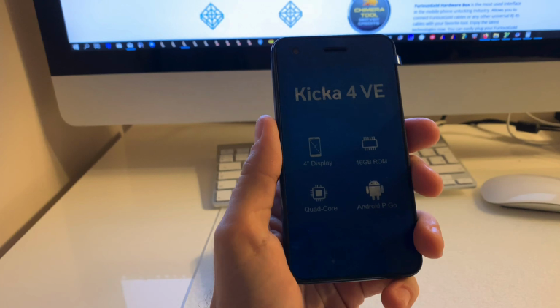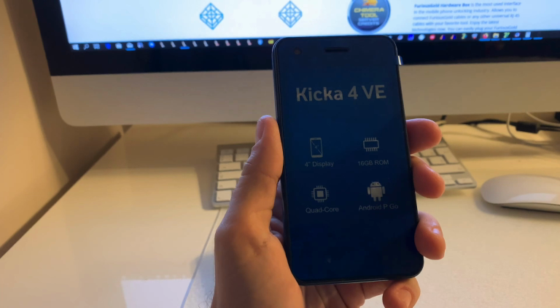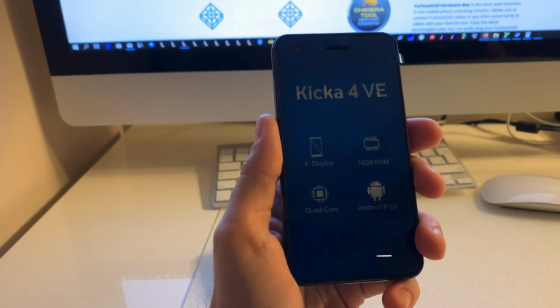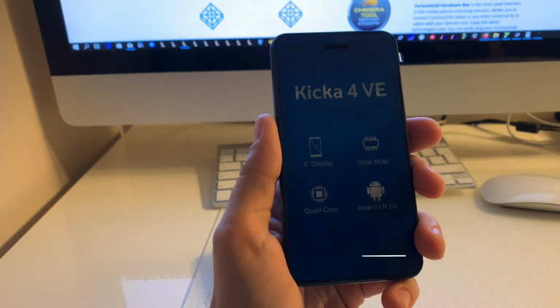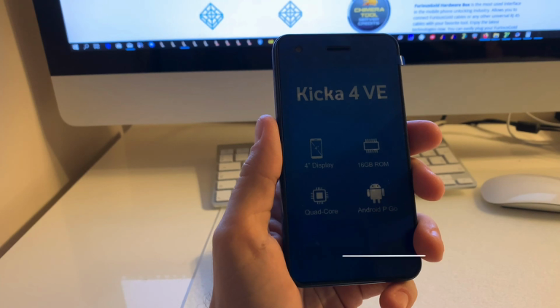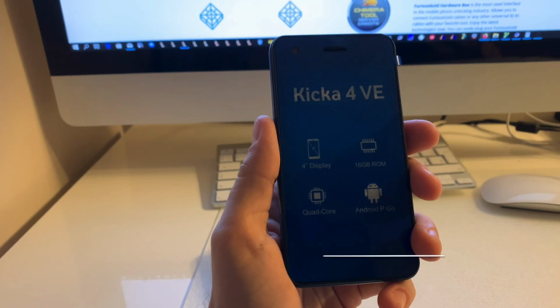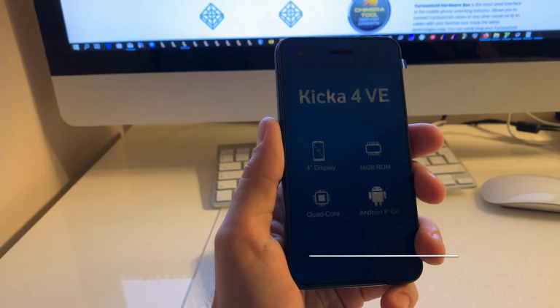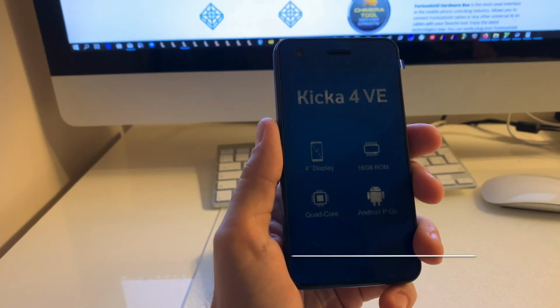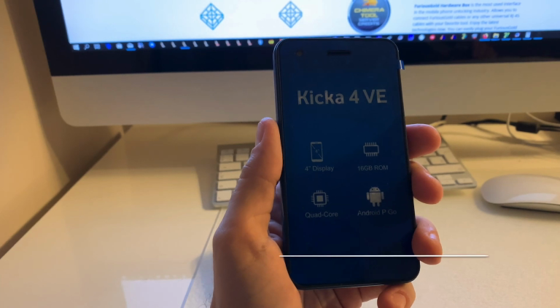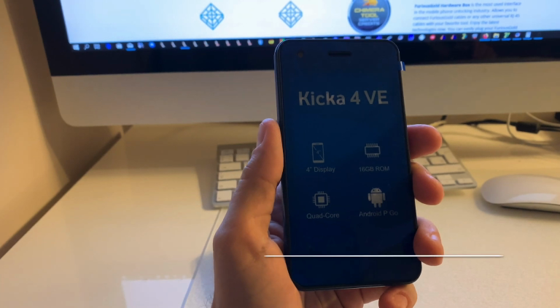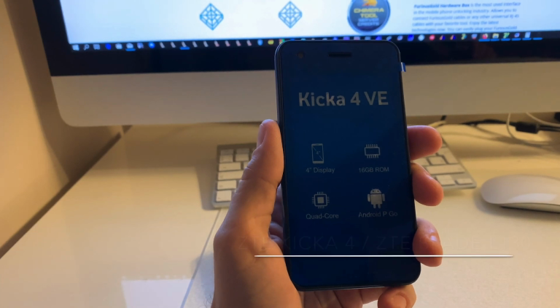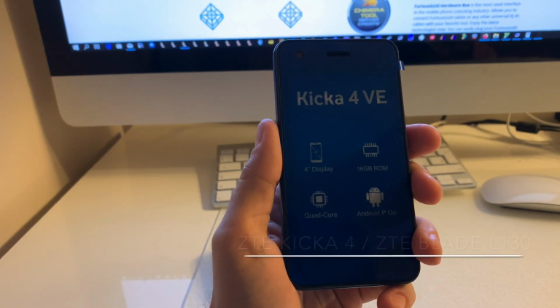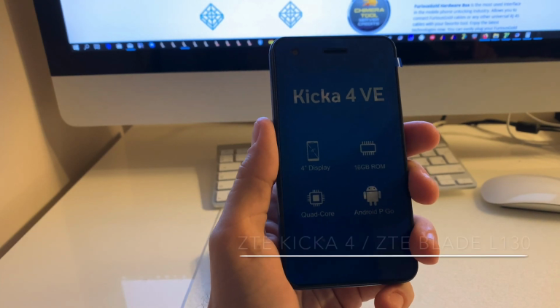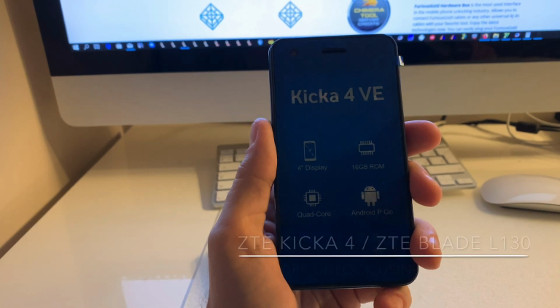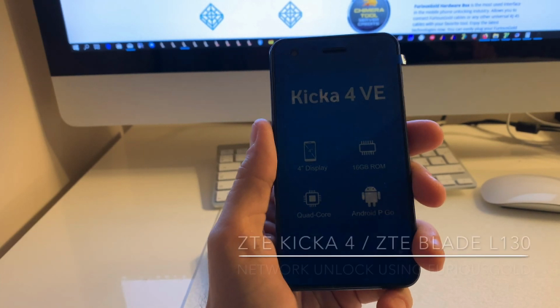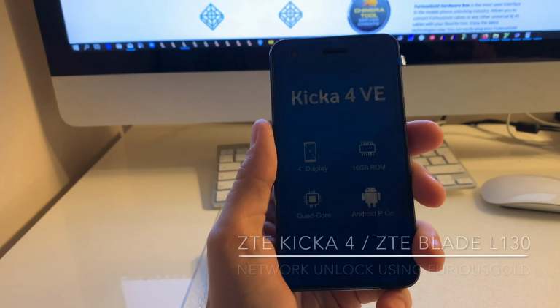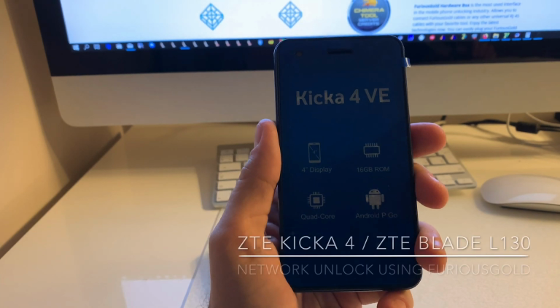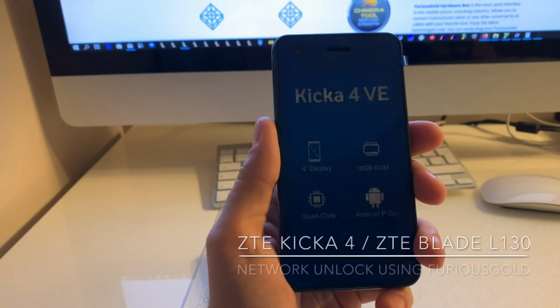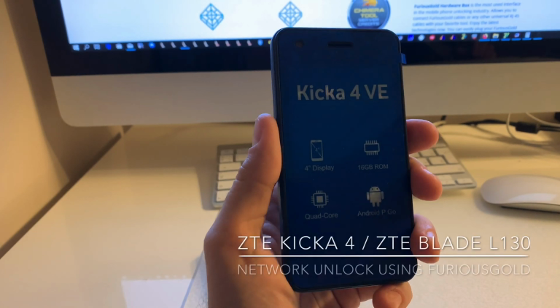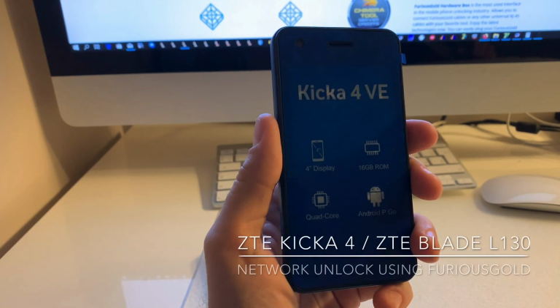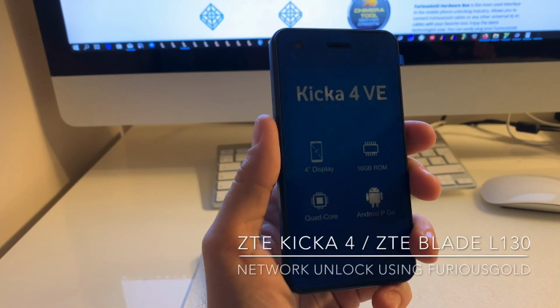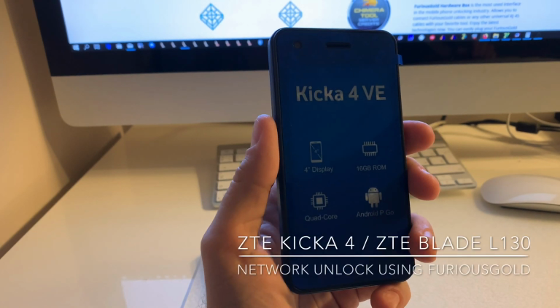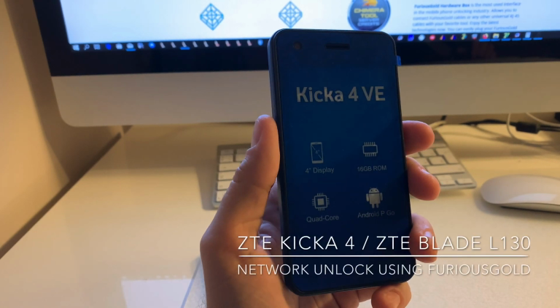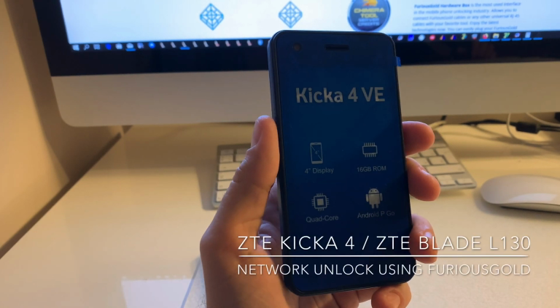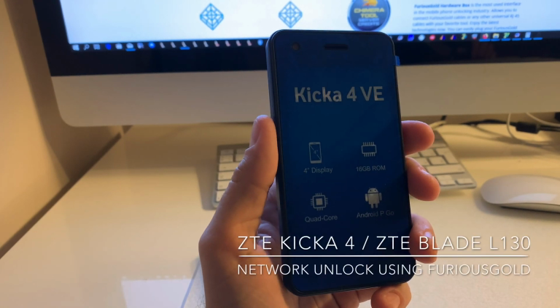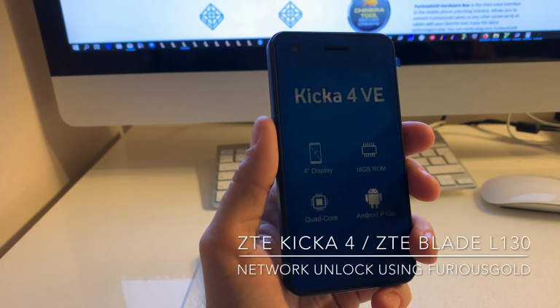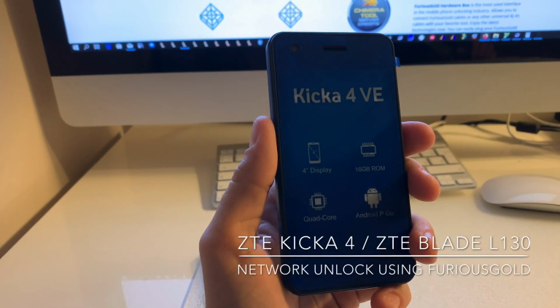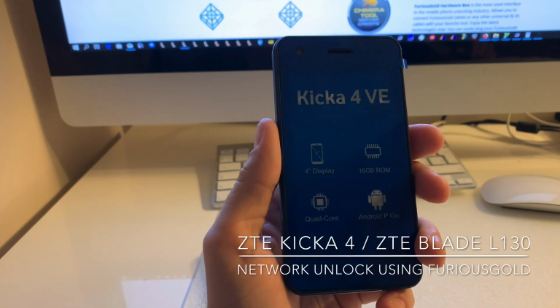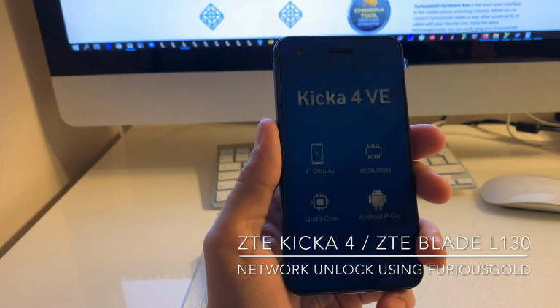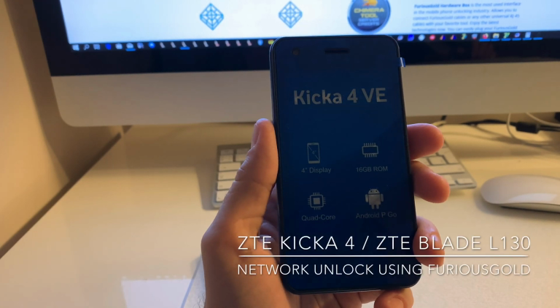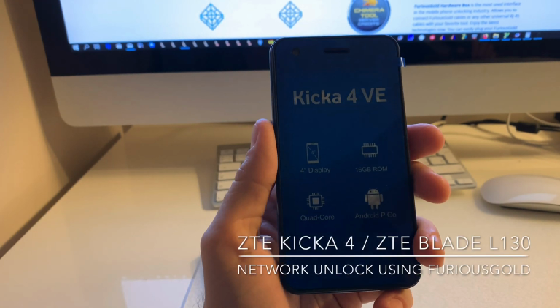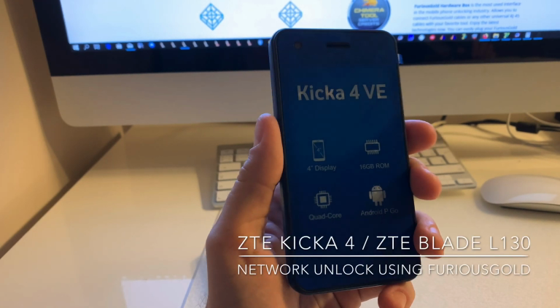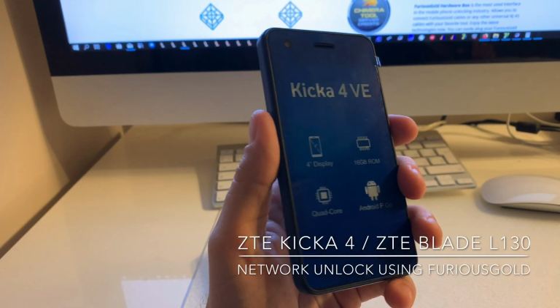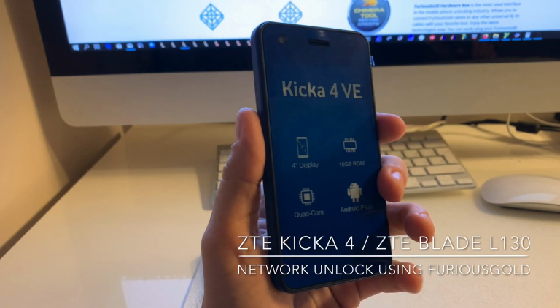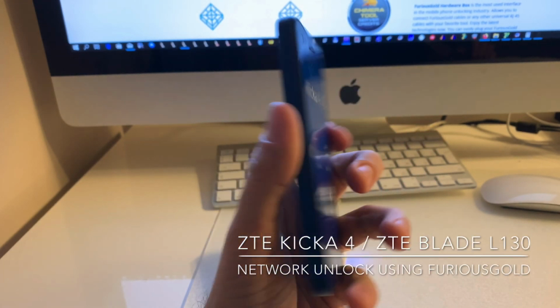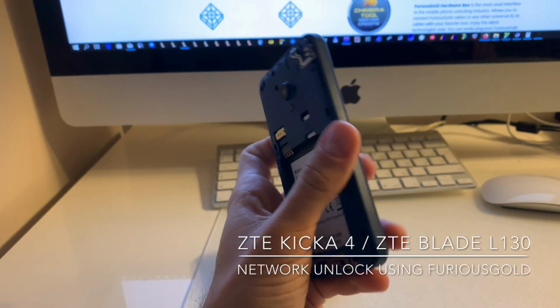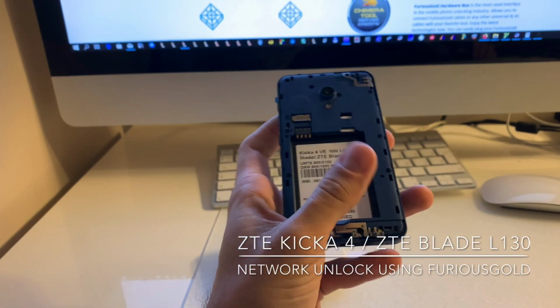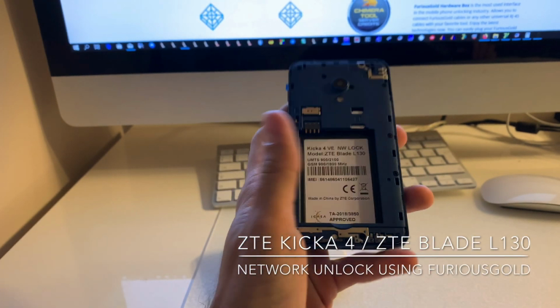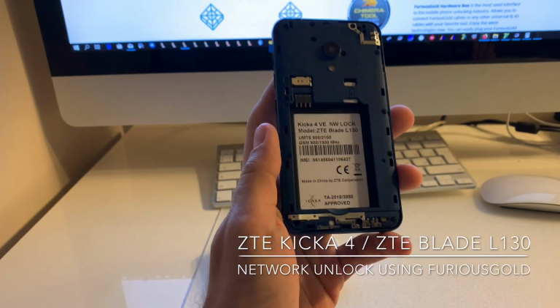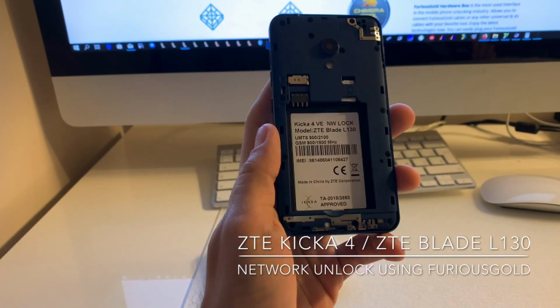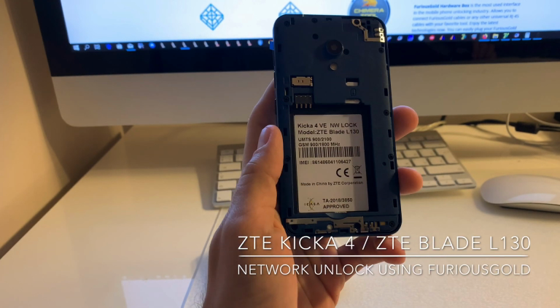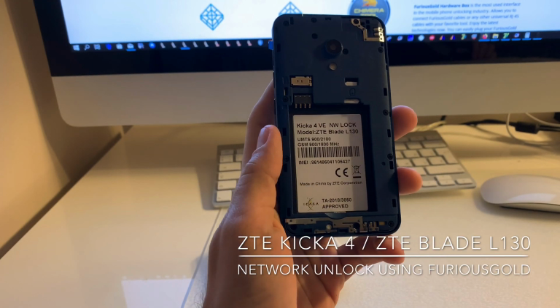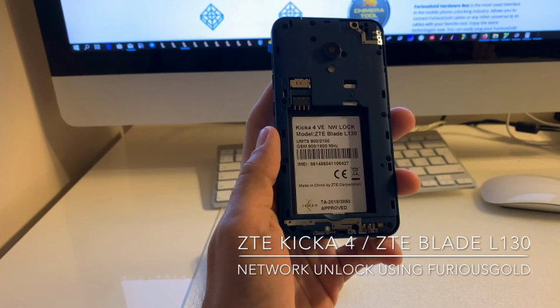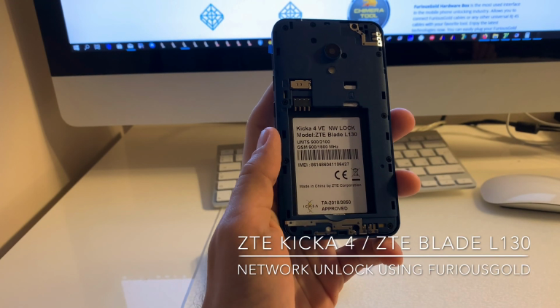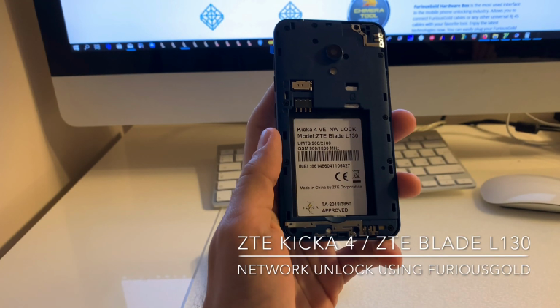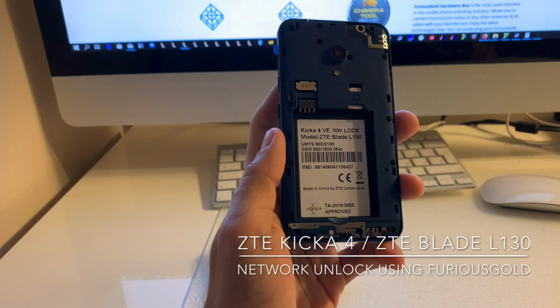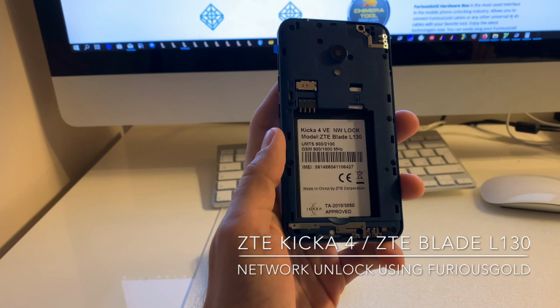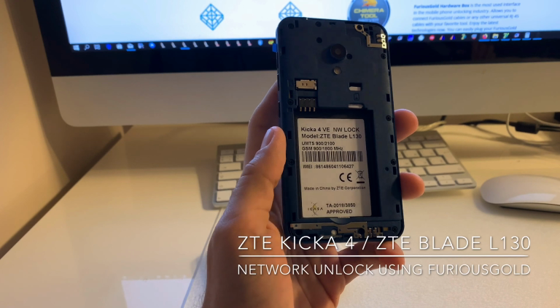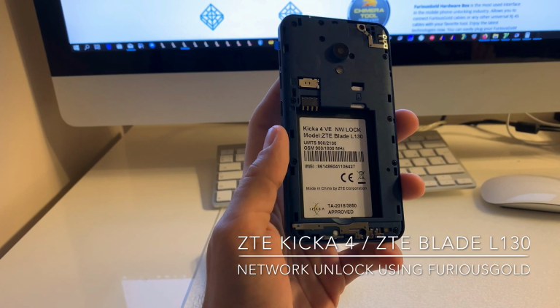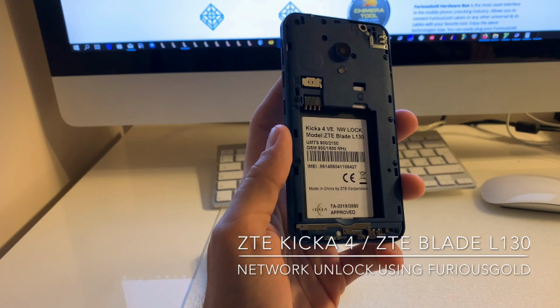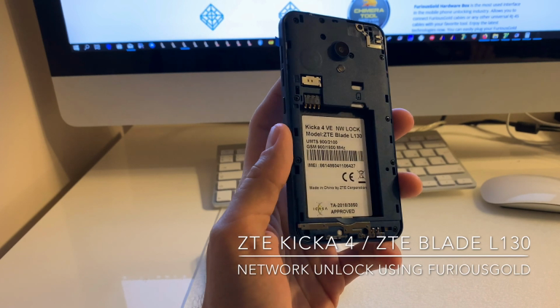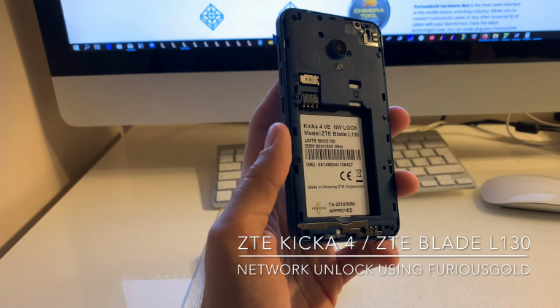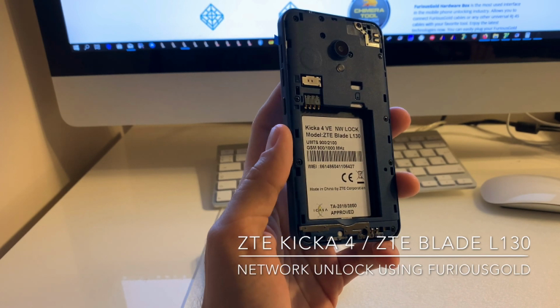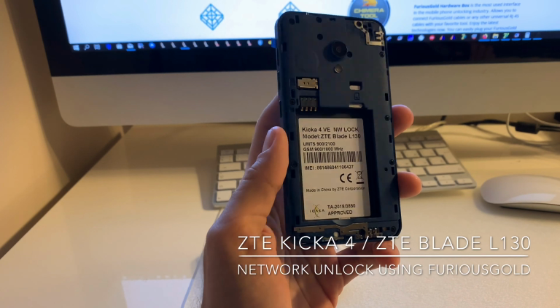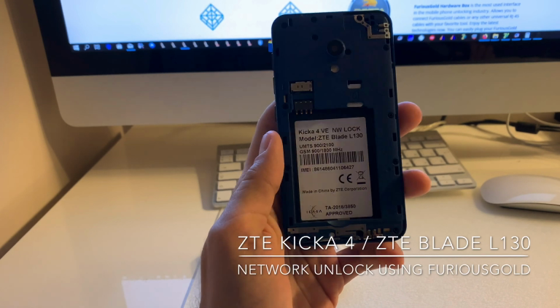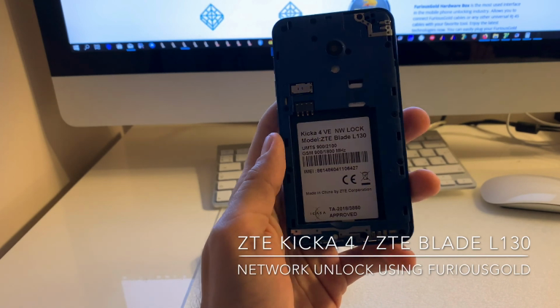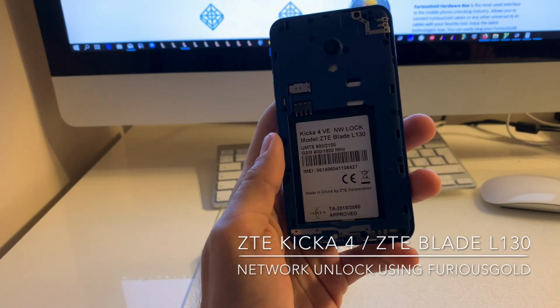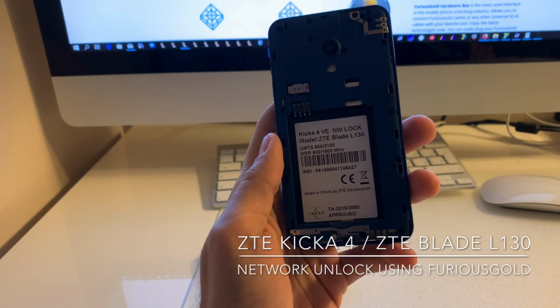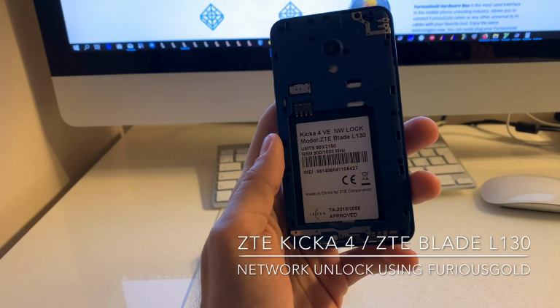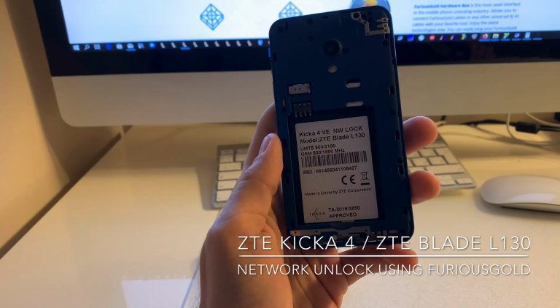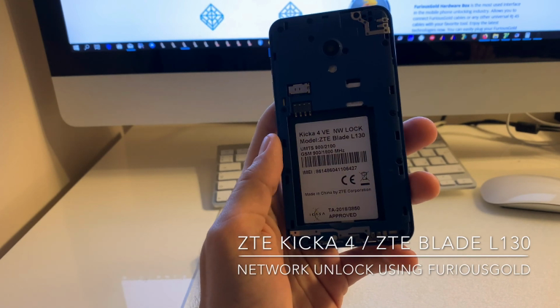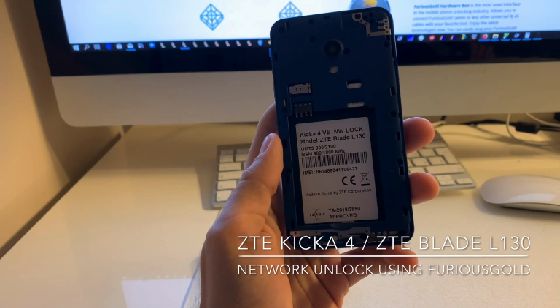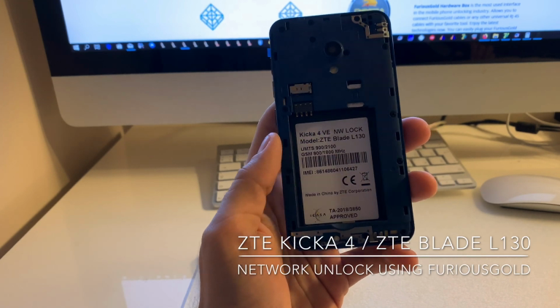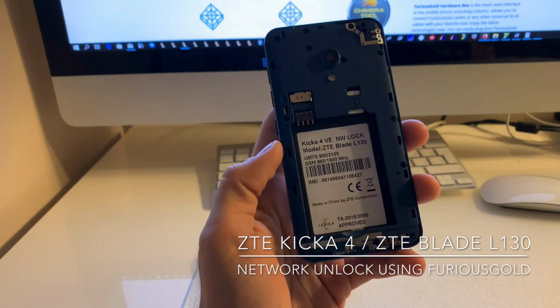Hi there. I'm going to show you in this video how to unlock Vodacom Kika 4VE, also known as the ZTE Blade L130.